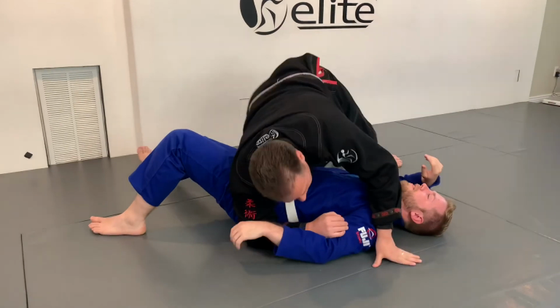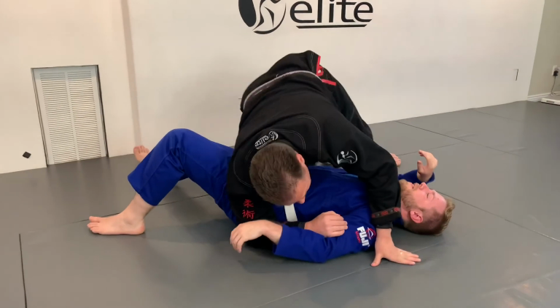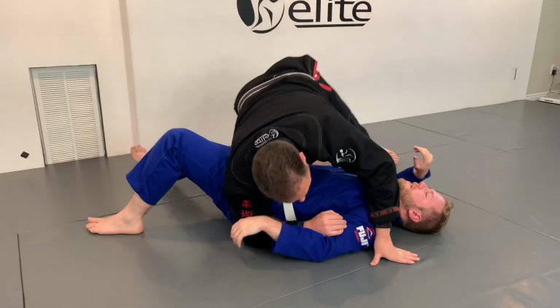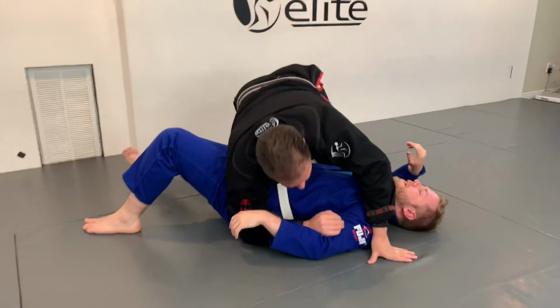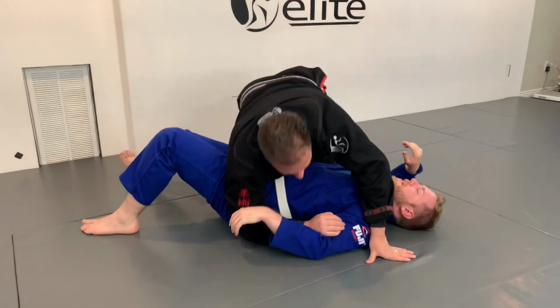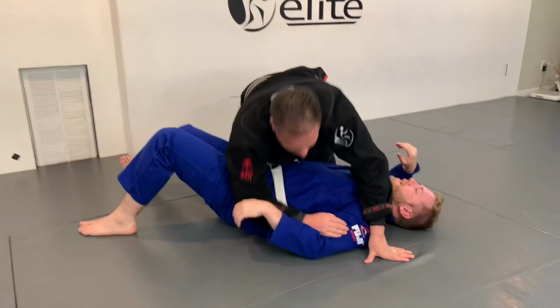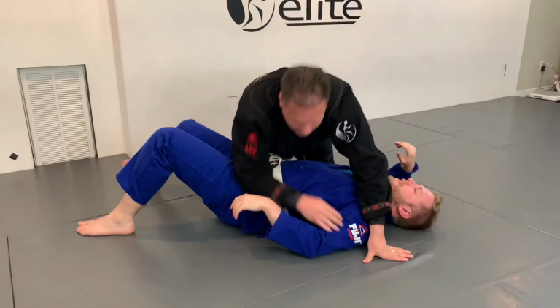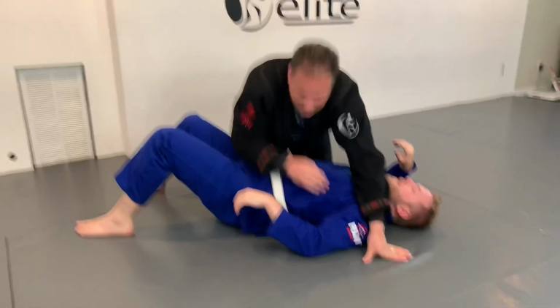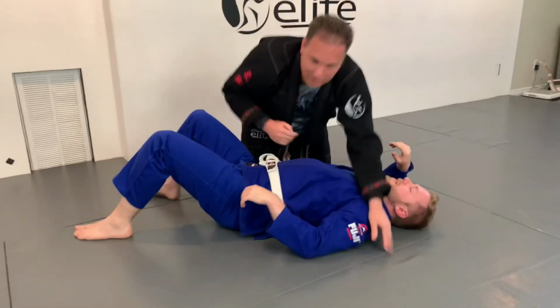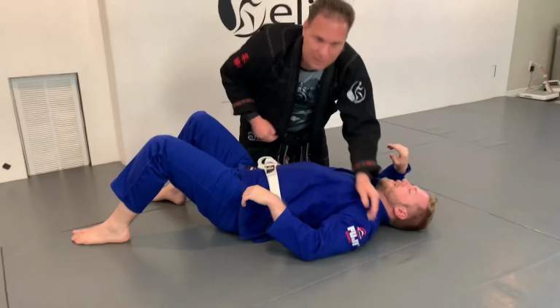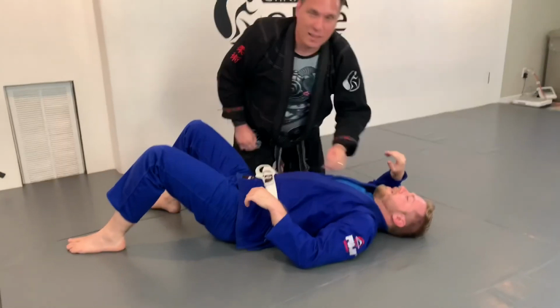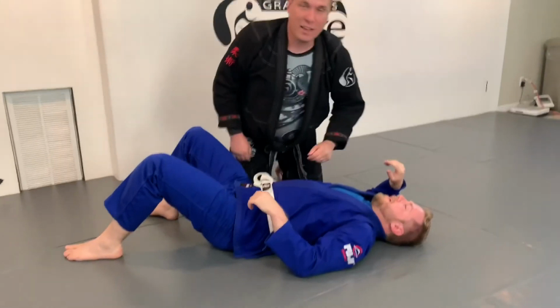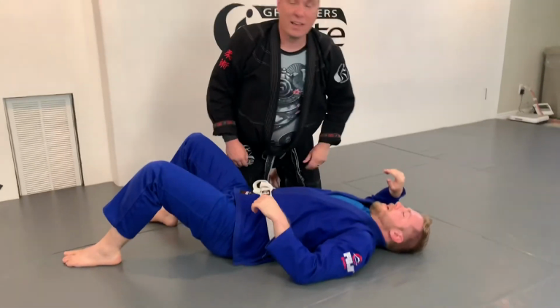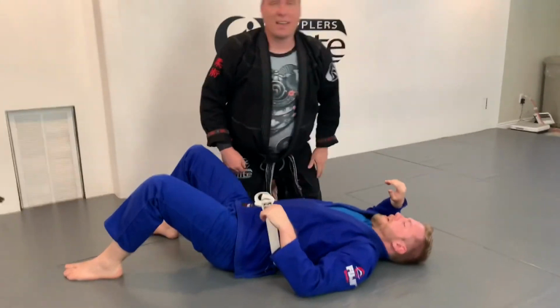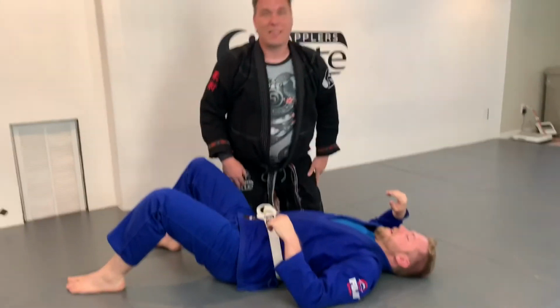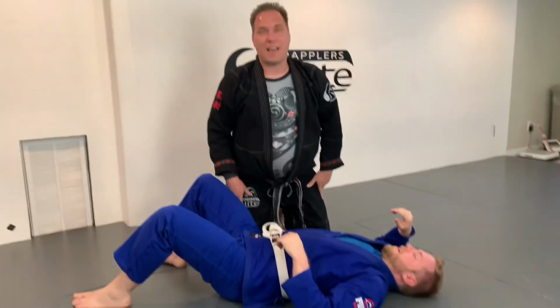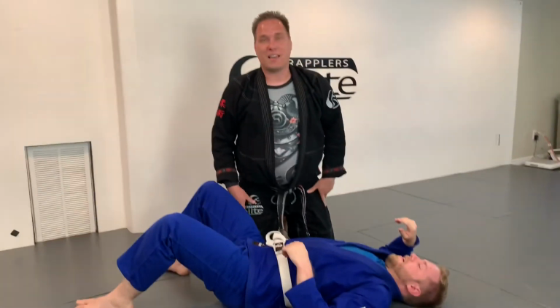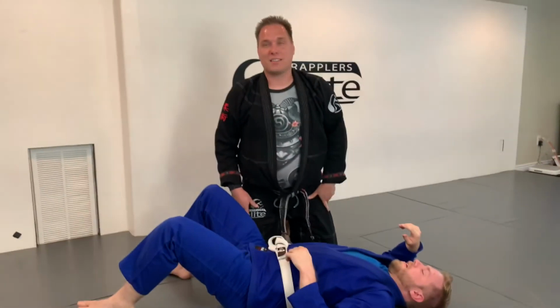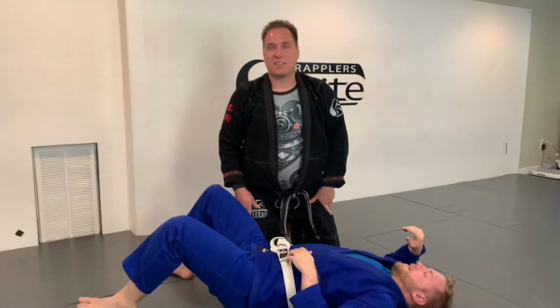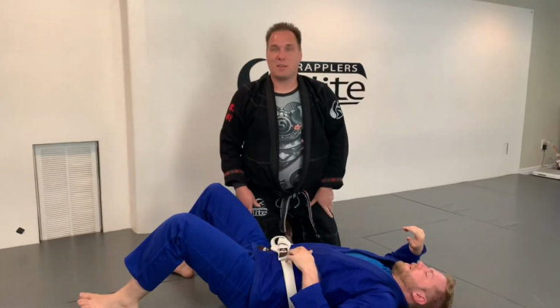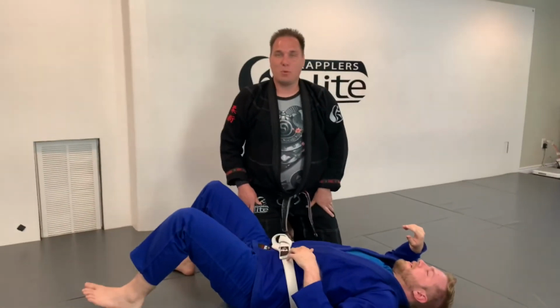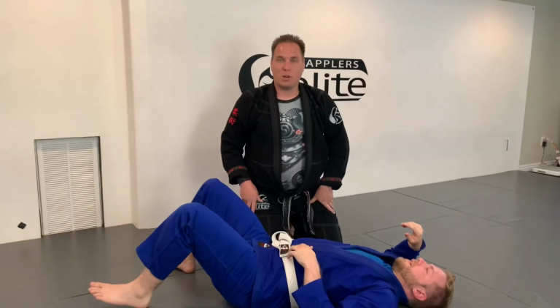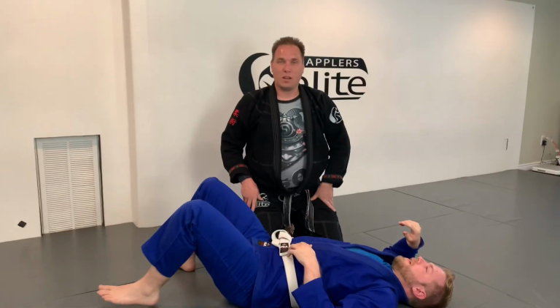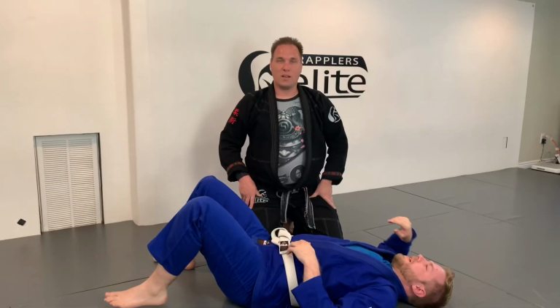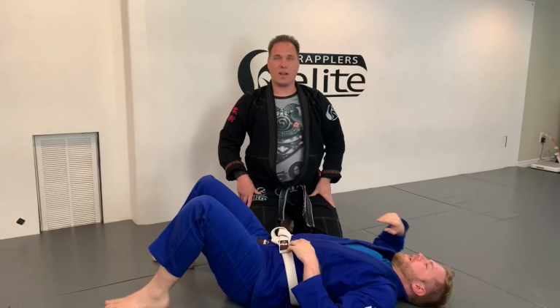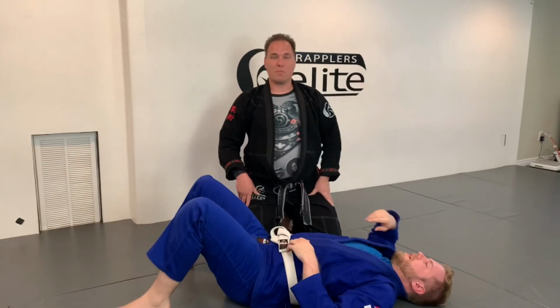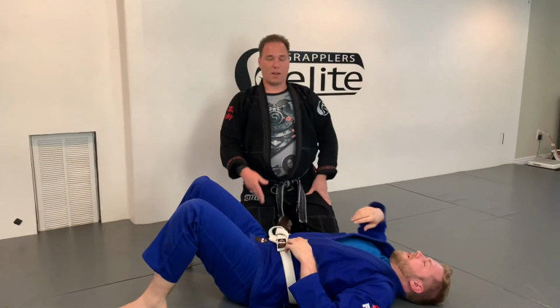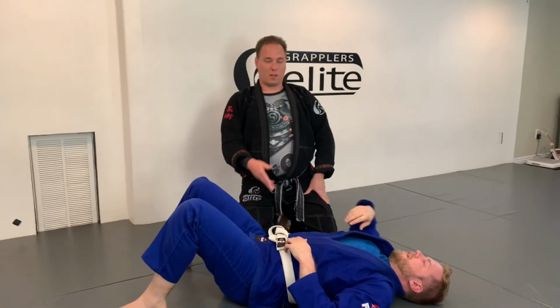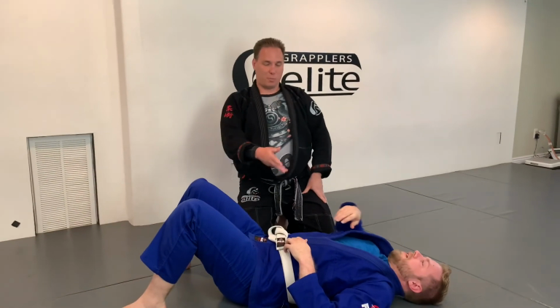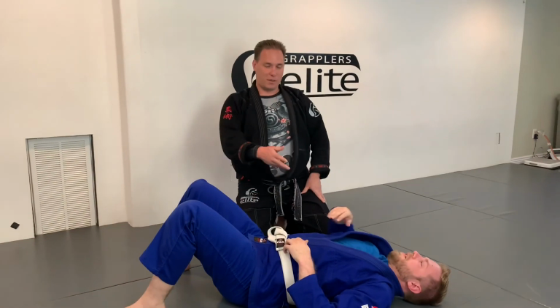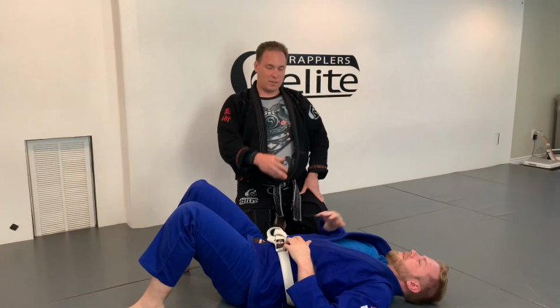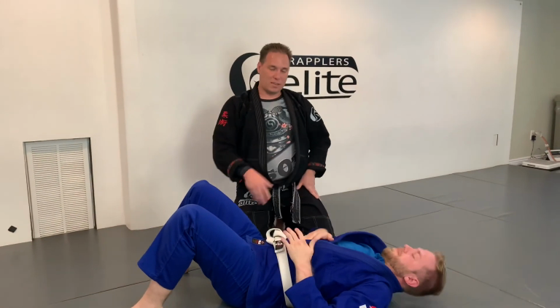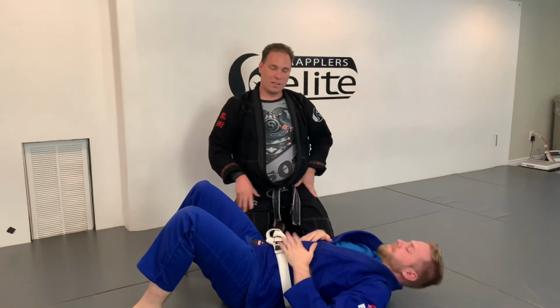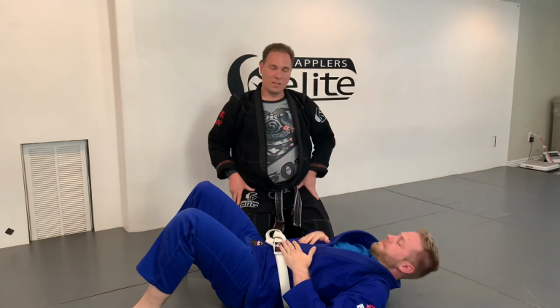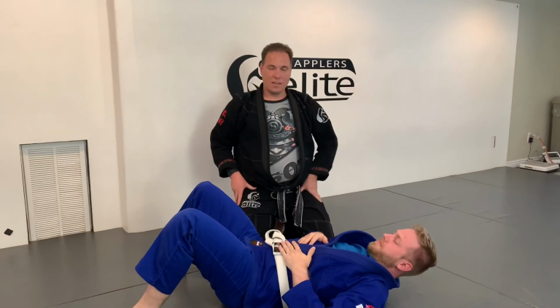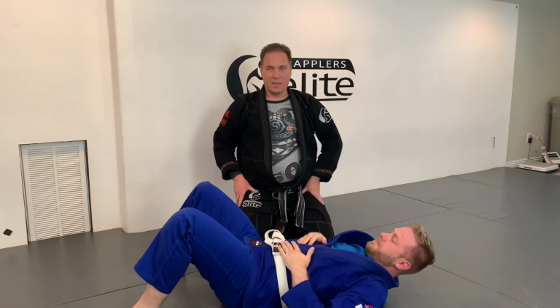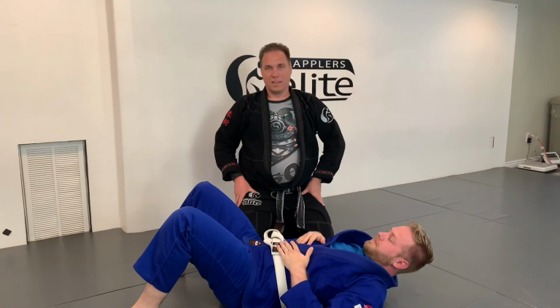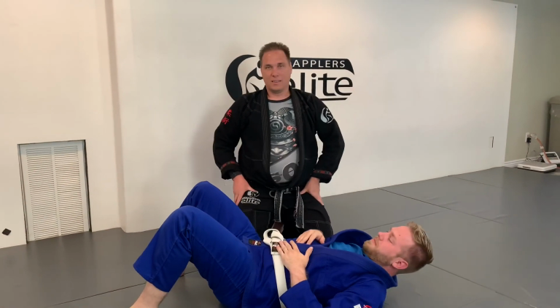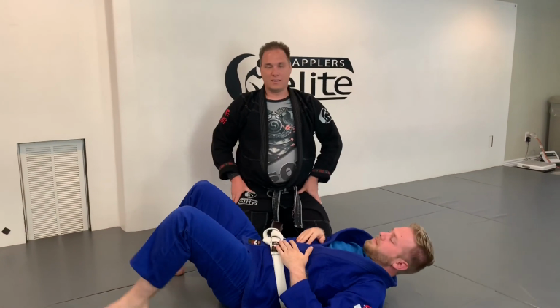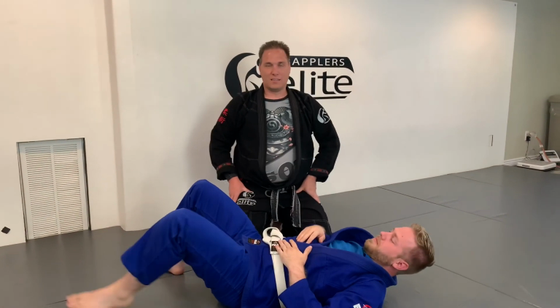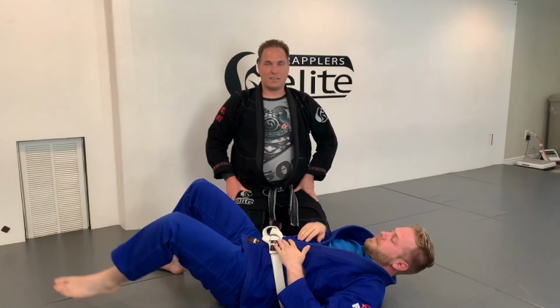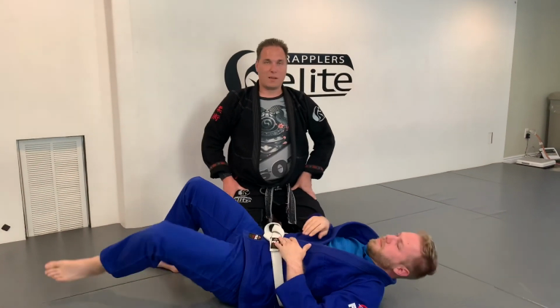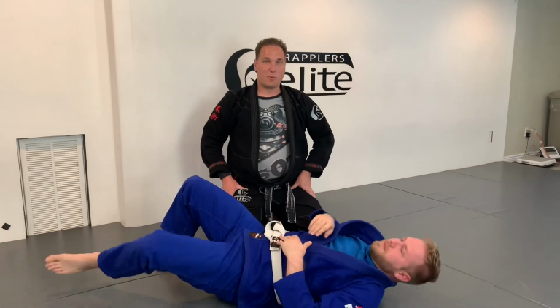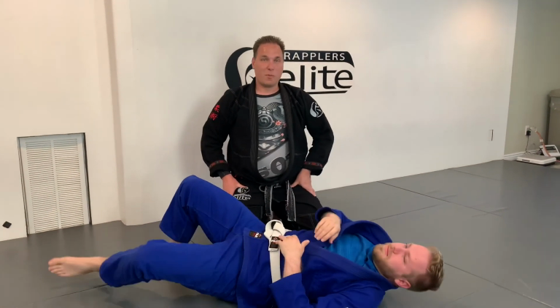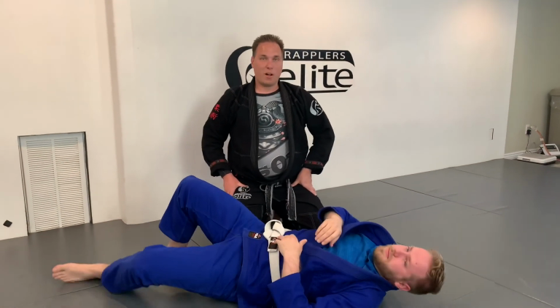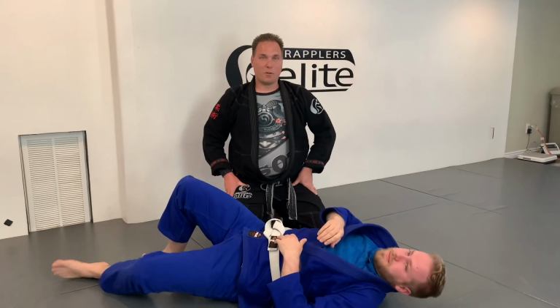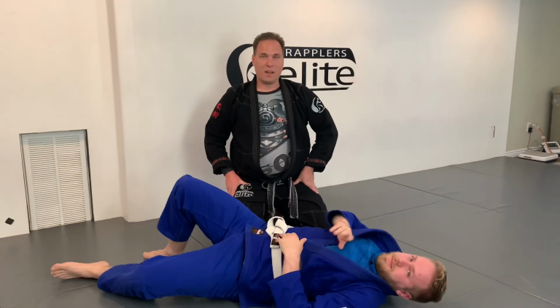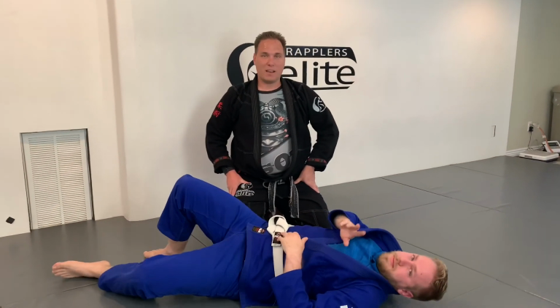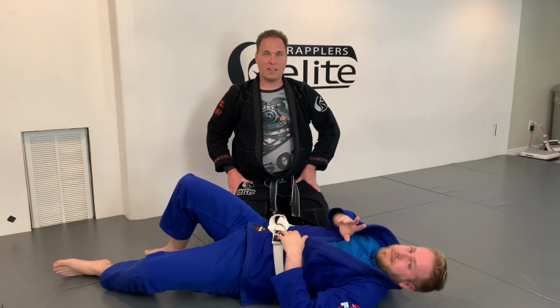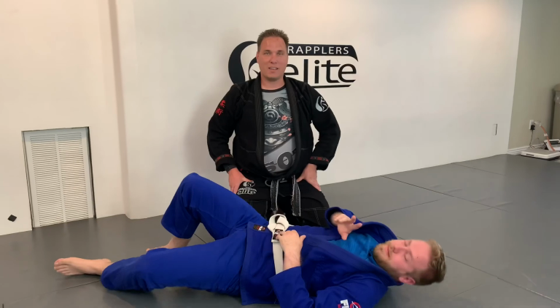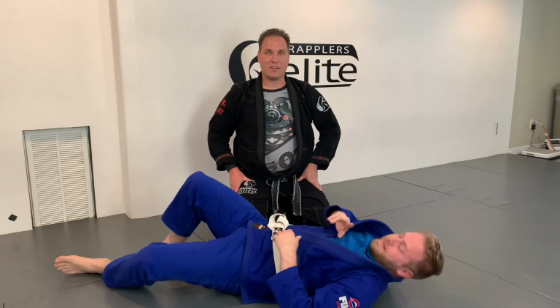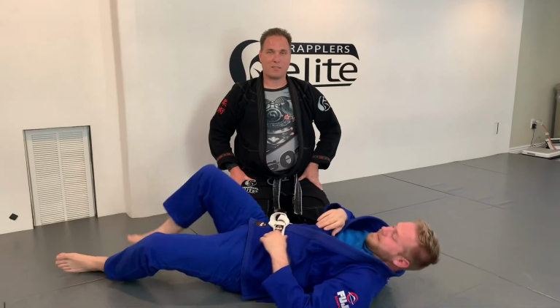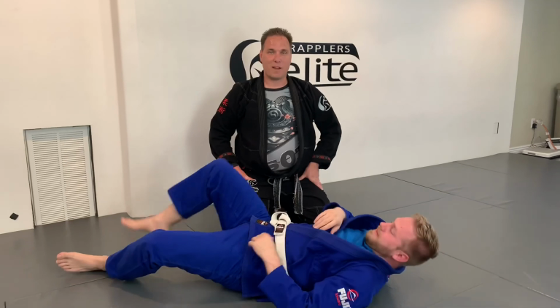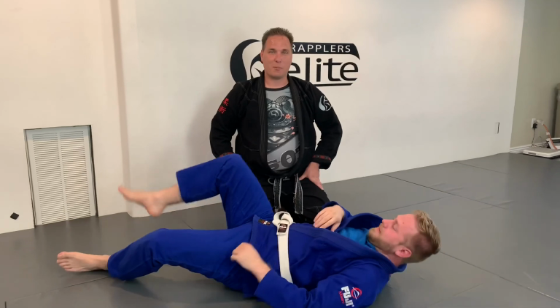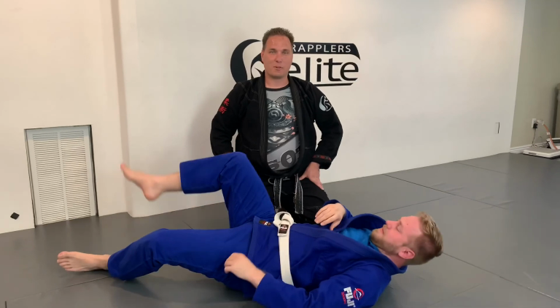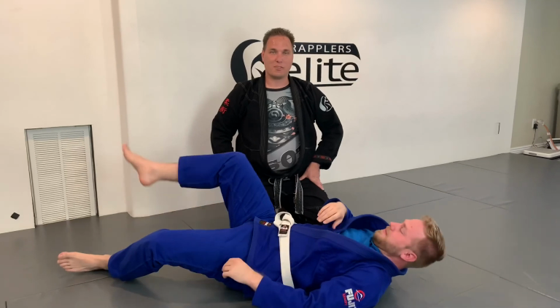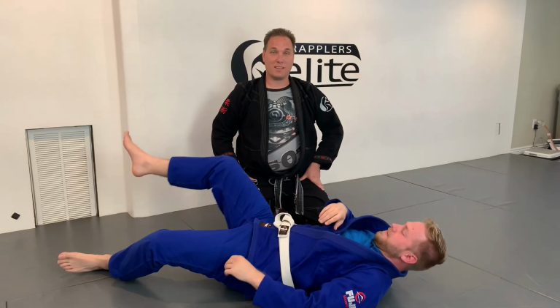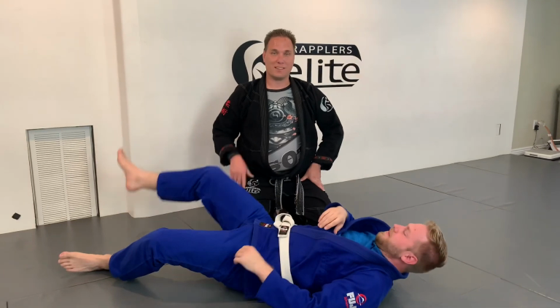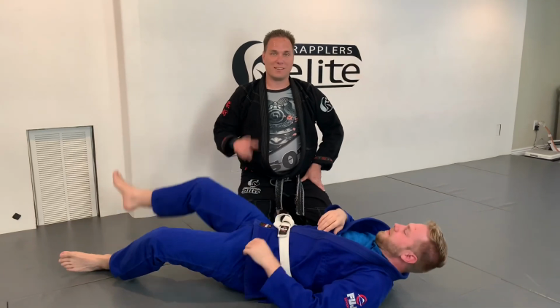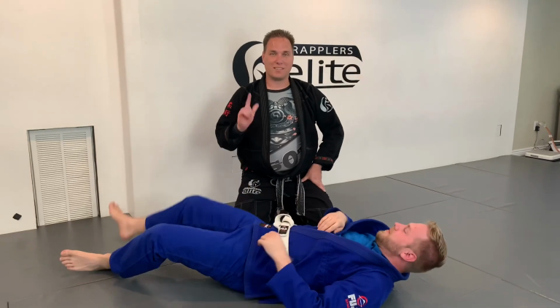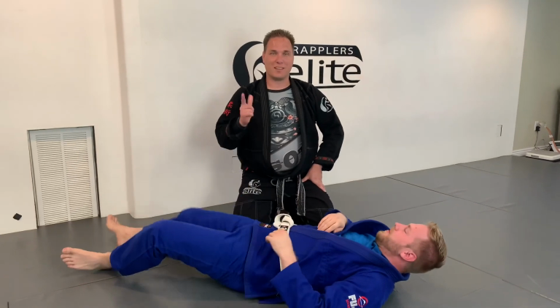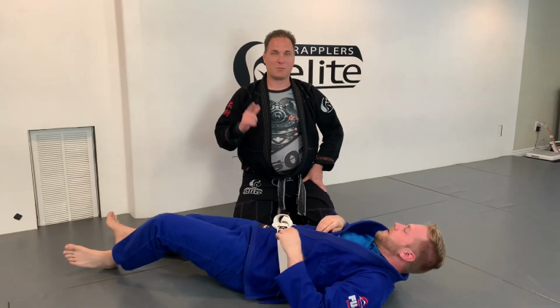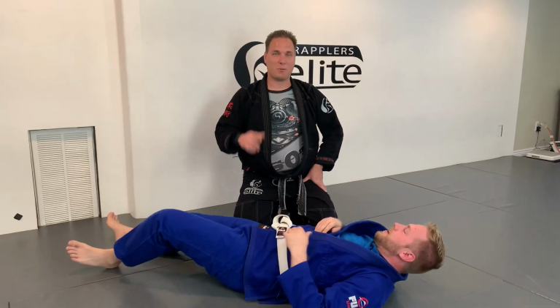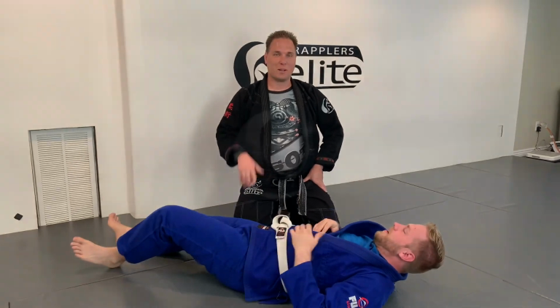That is the Kimura. I'm Michael Pease, this is Abram Allred here at Grapplers Elite. Thanks for watching.